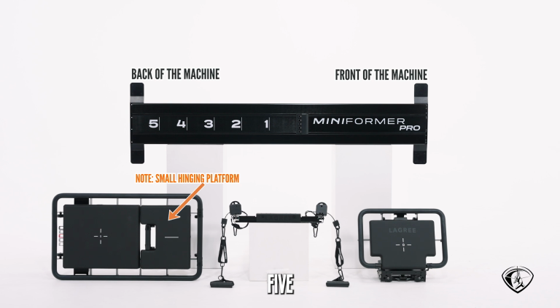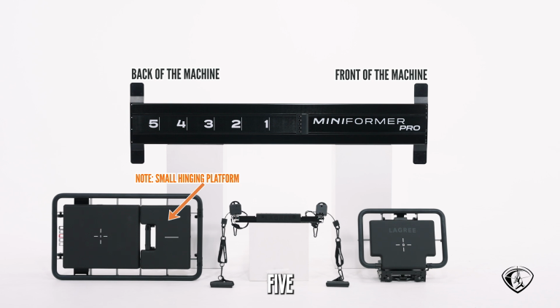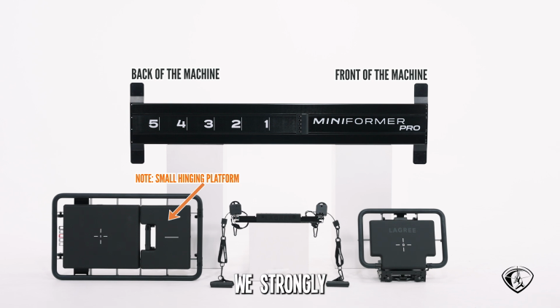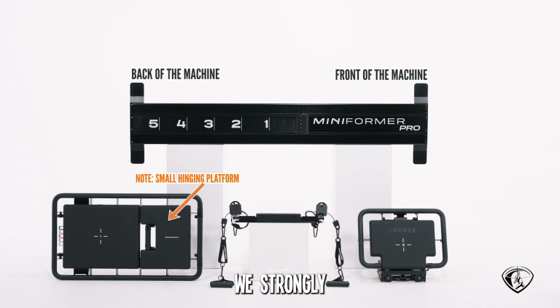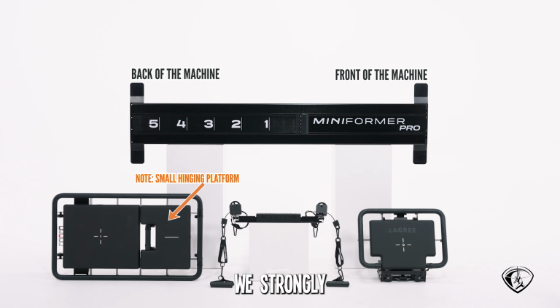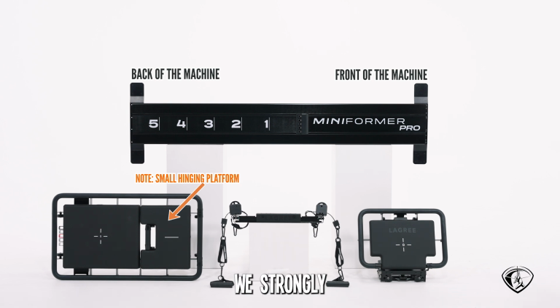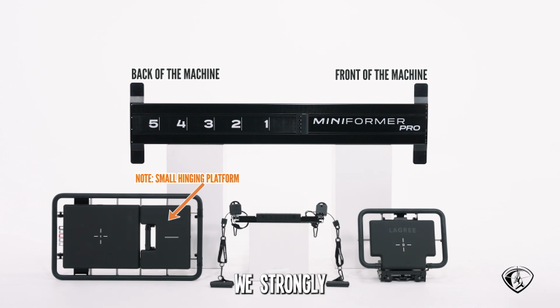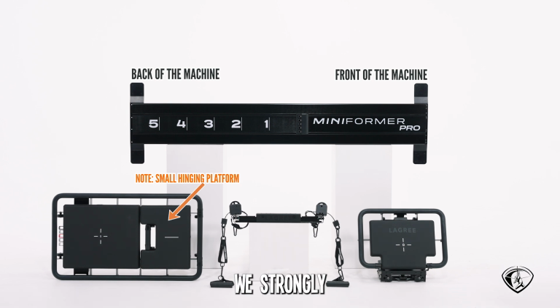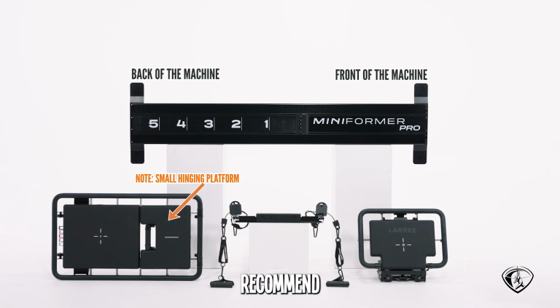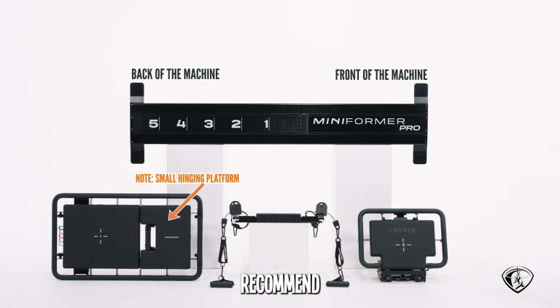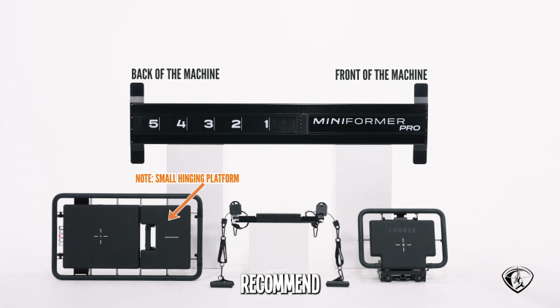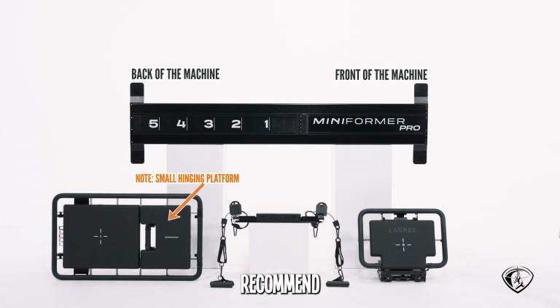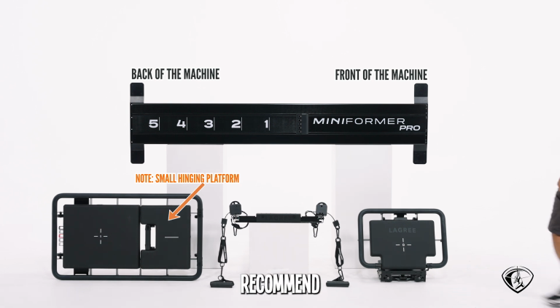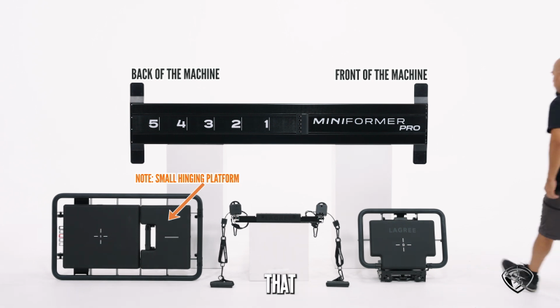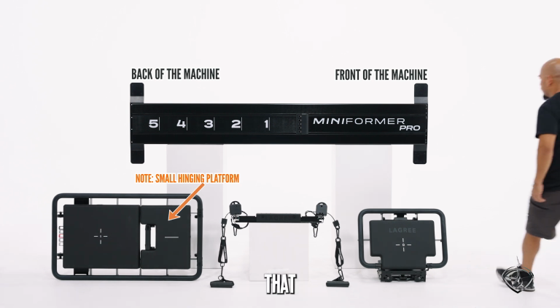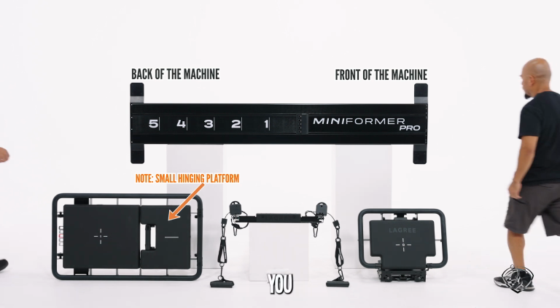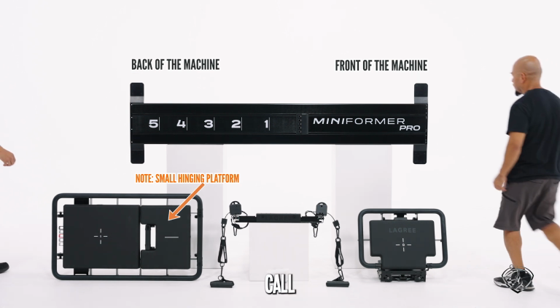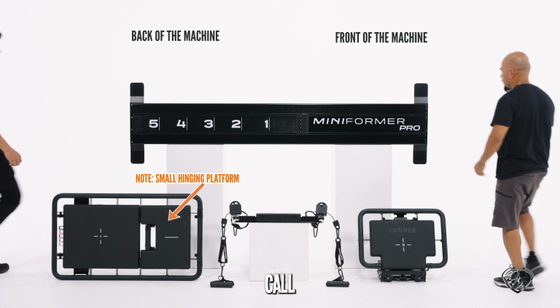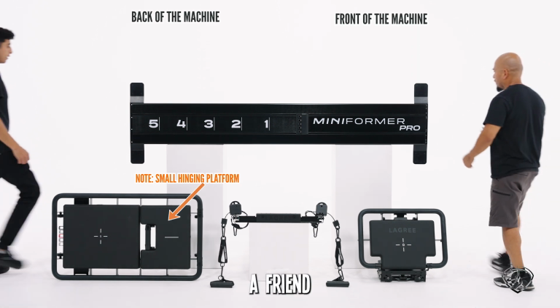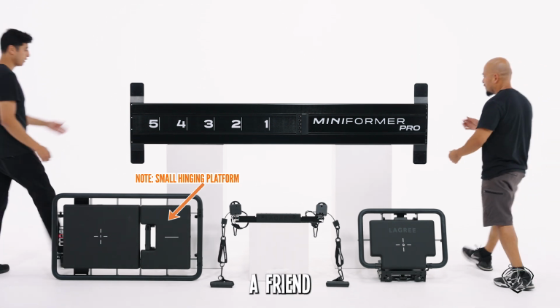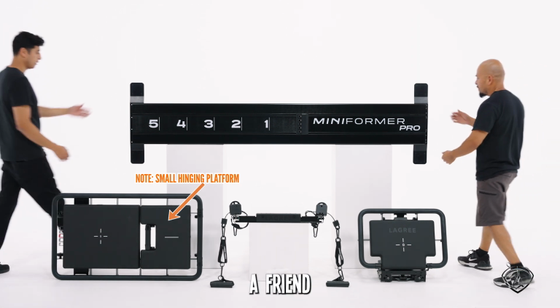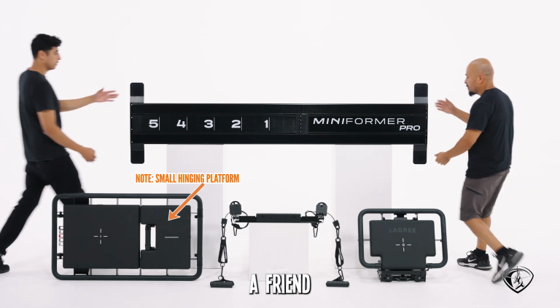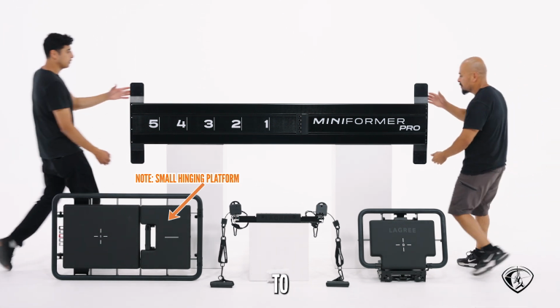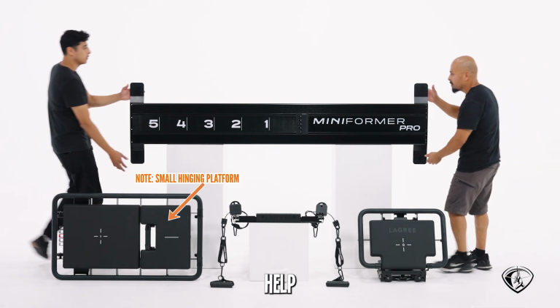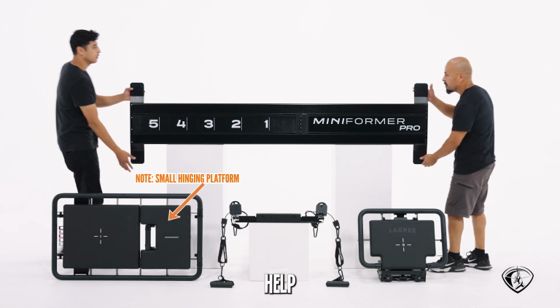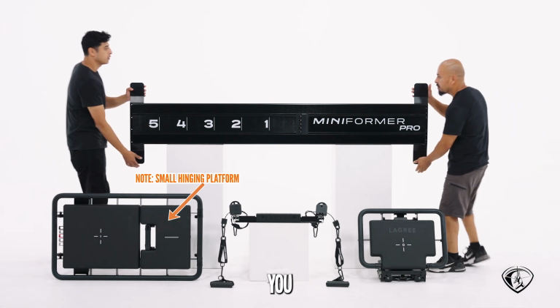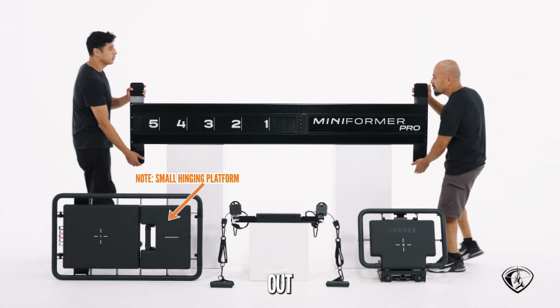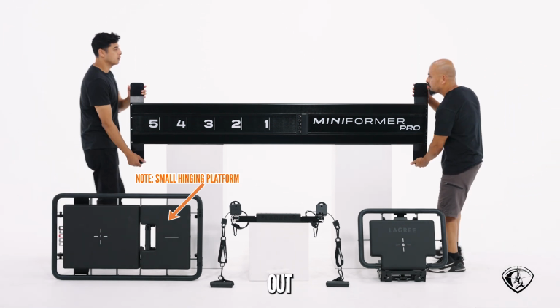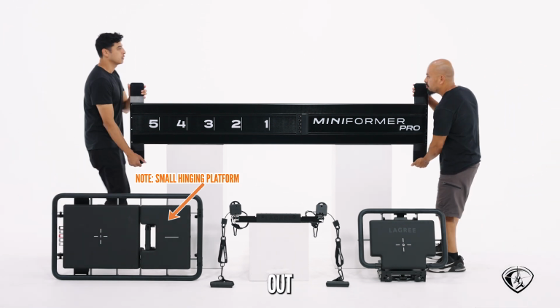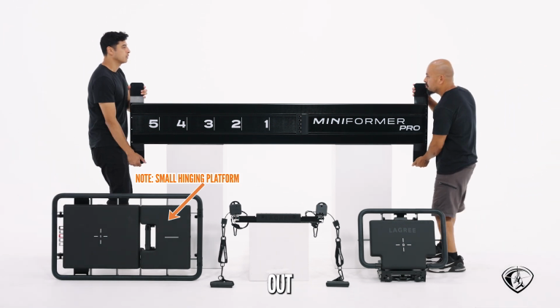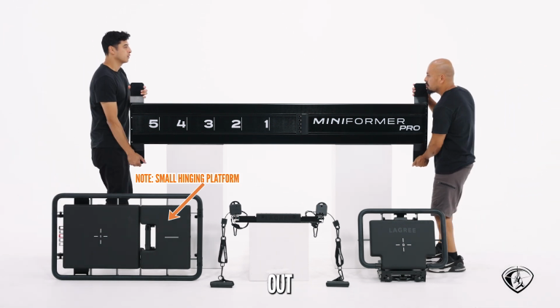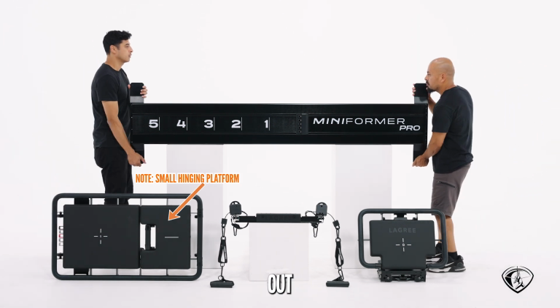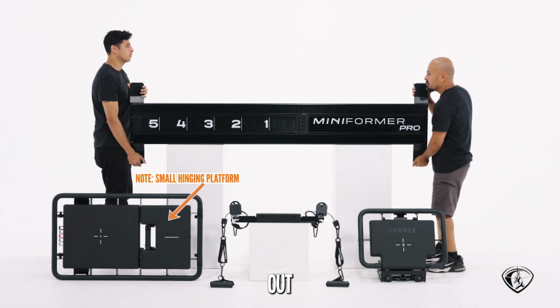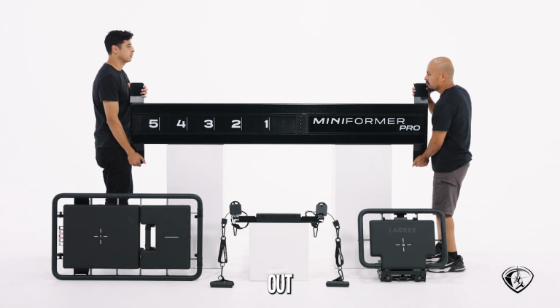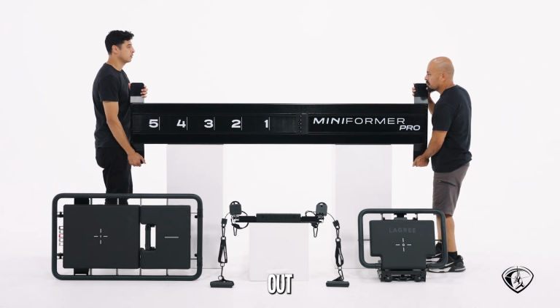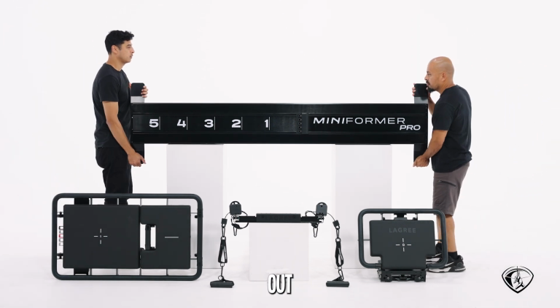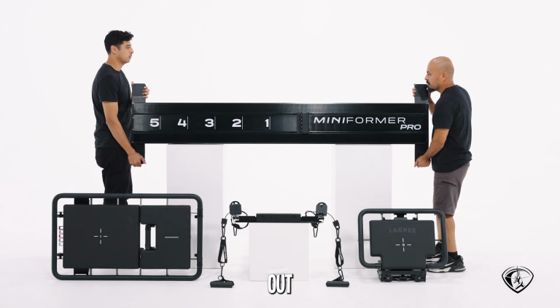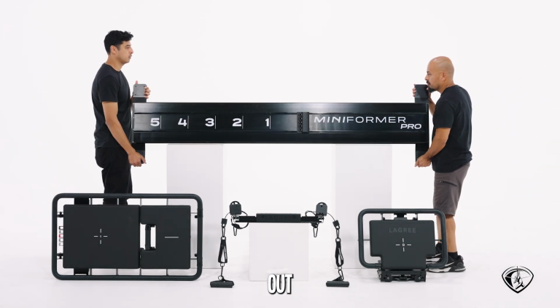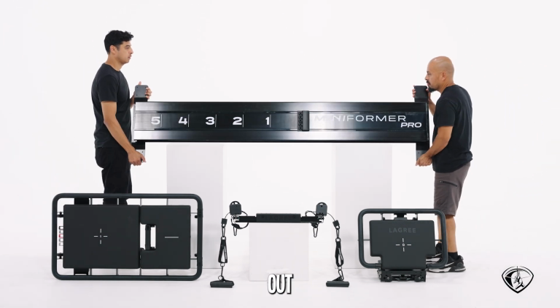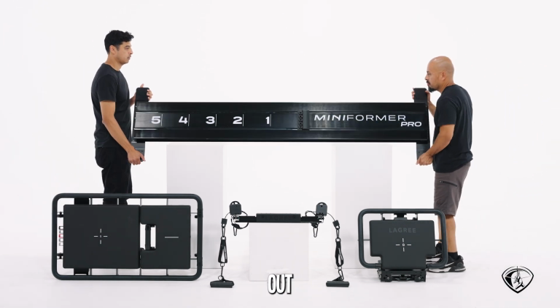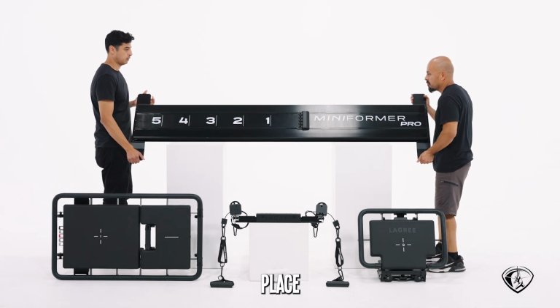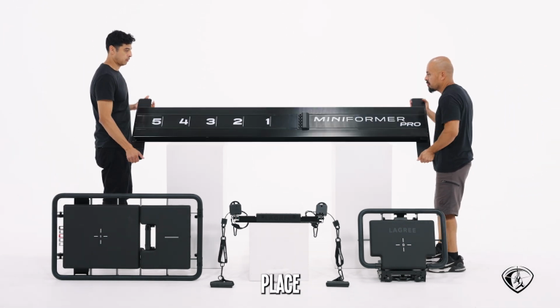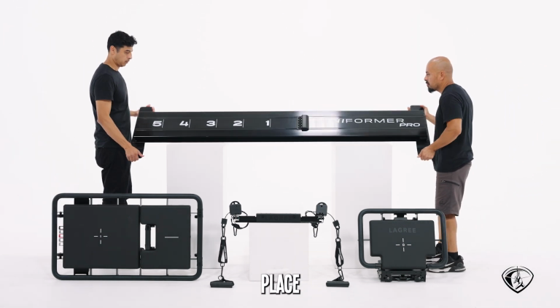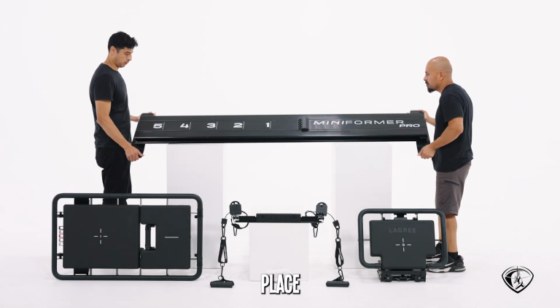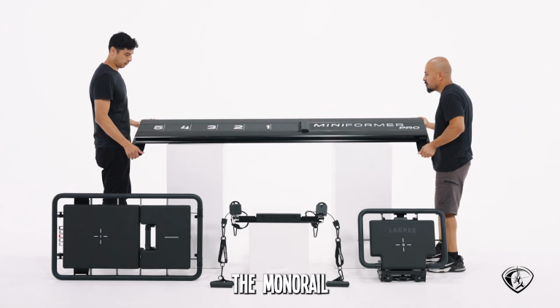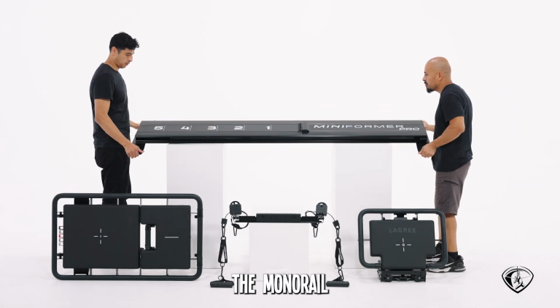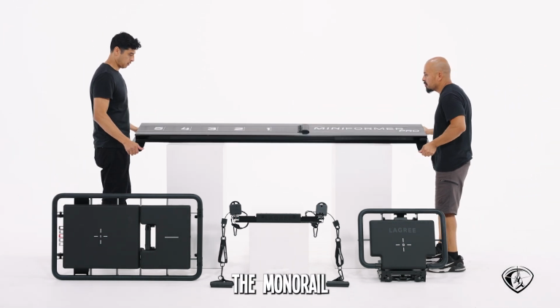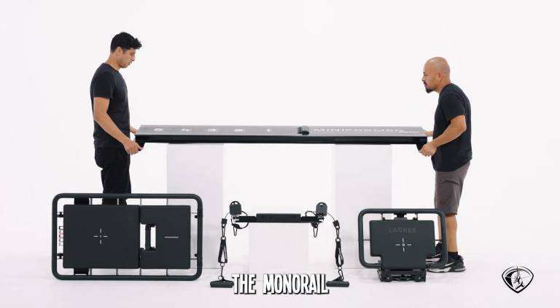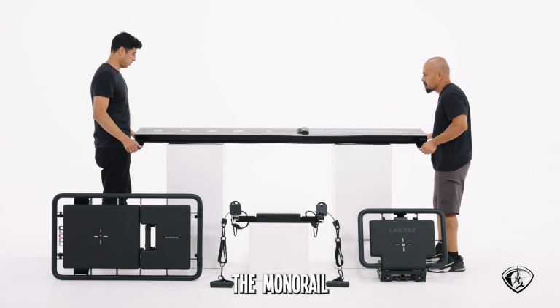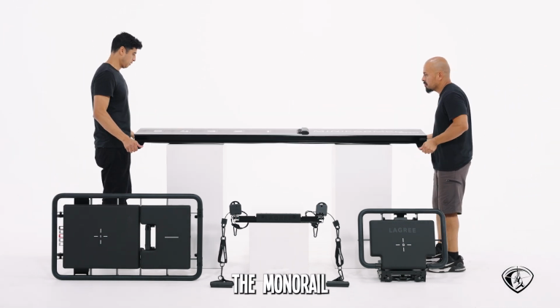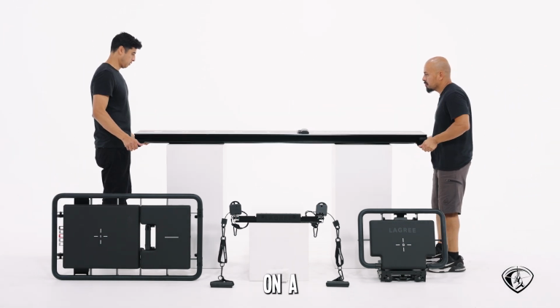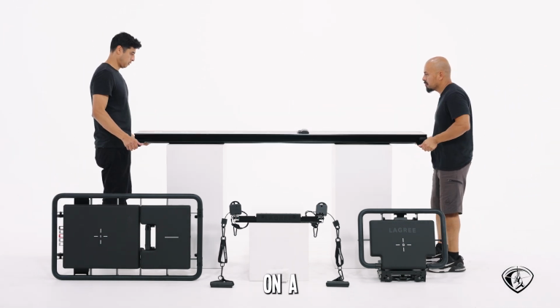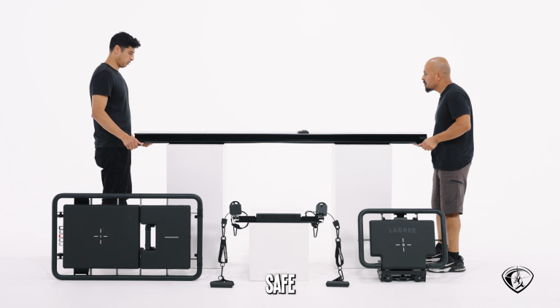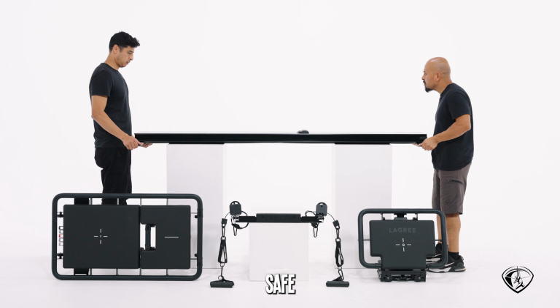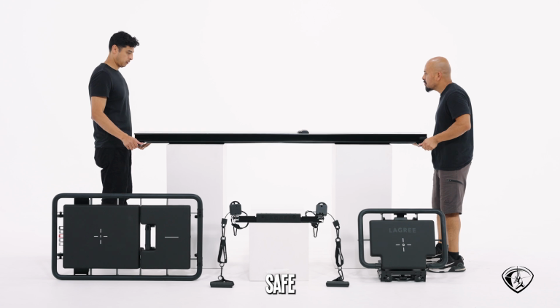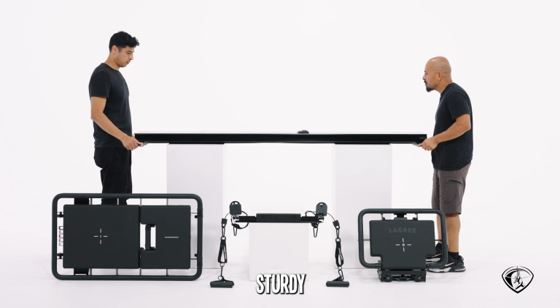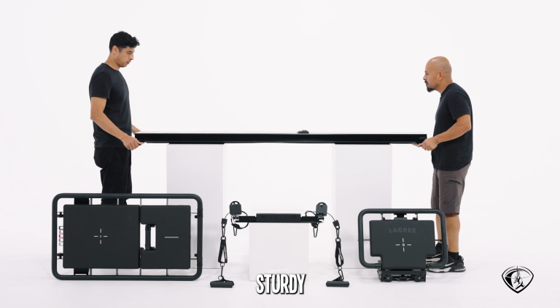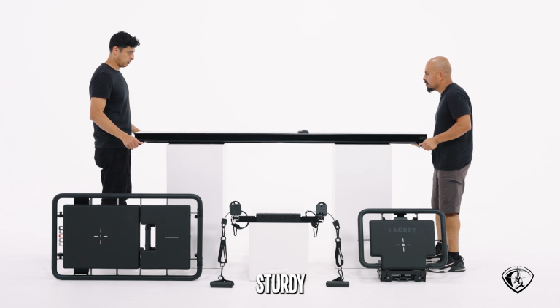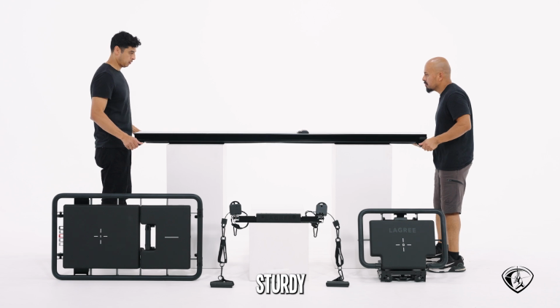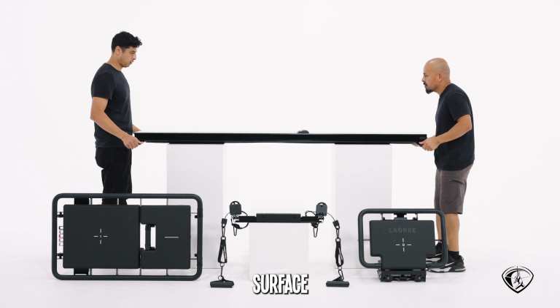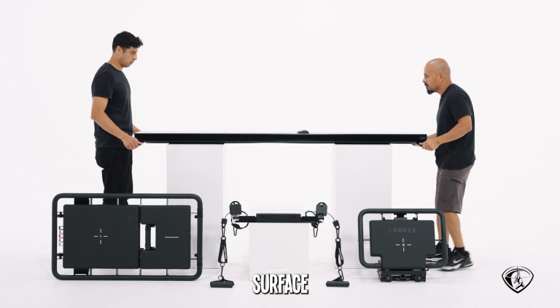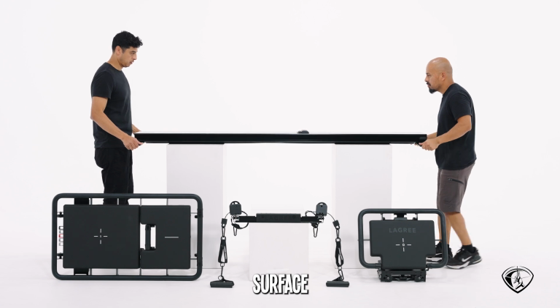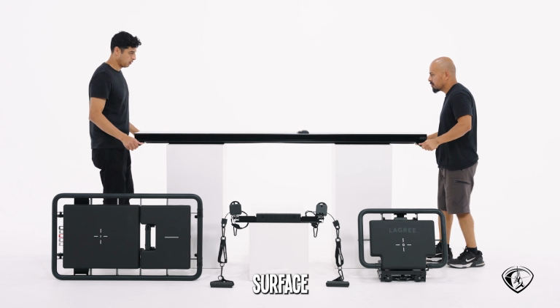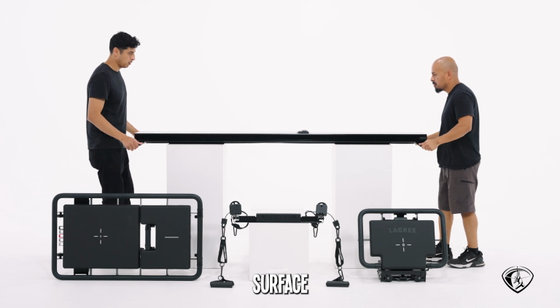We strongly recommend that you call a friend to help you out. Place the monorail on a safe, sturdy surface.